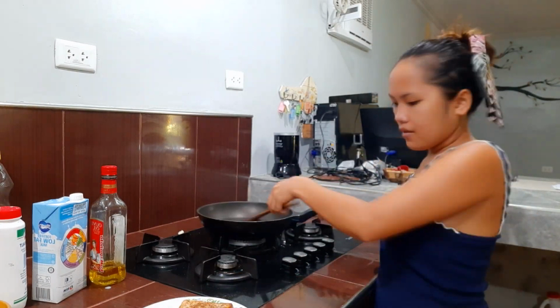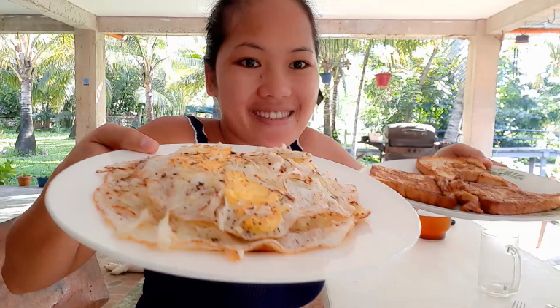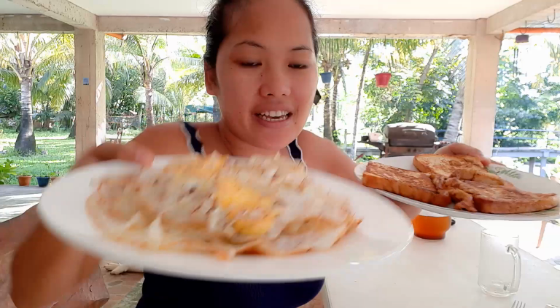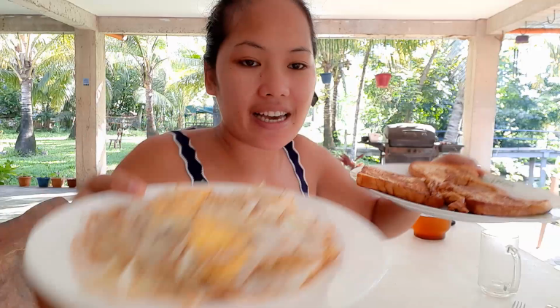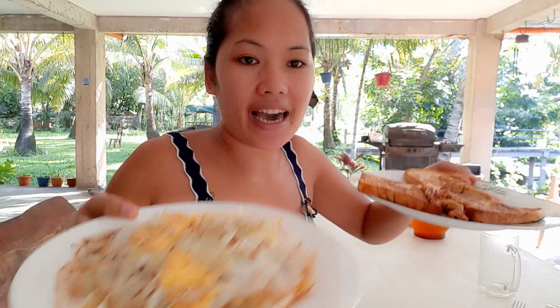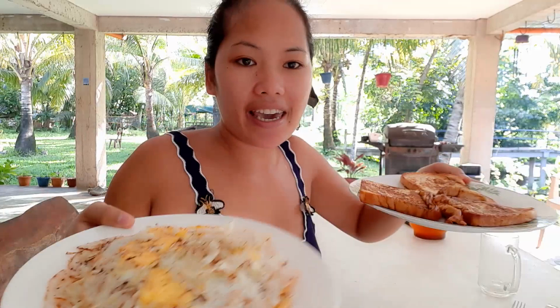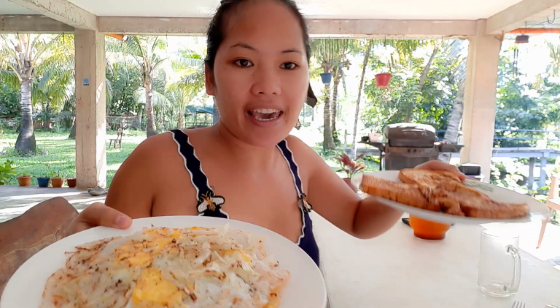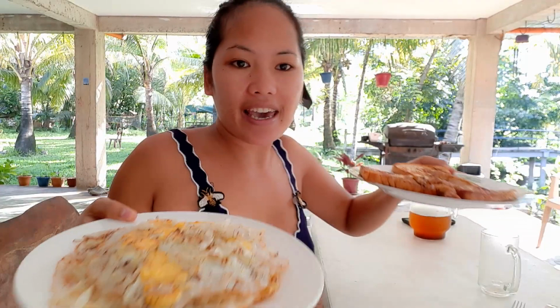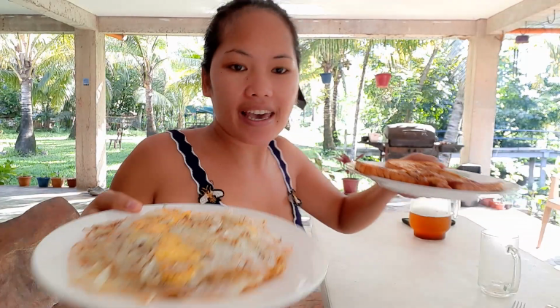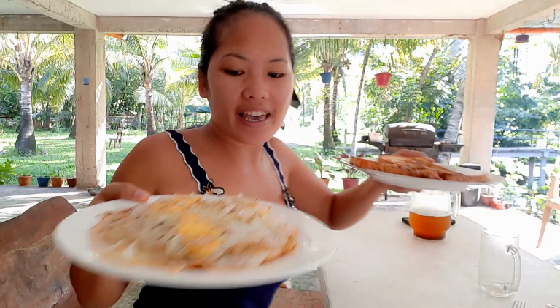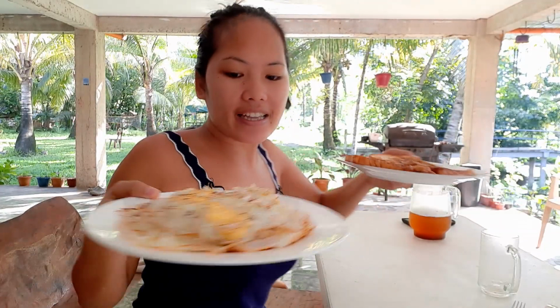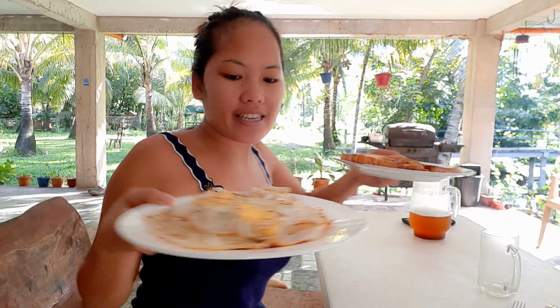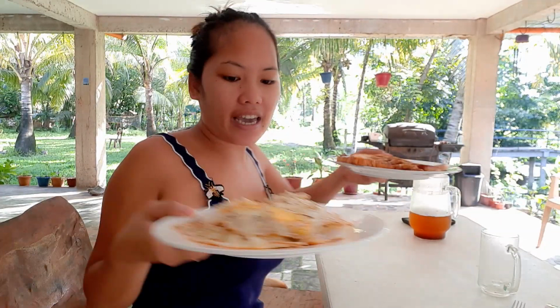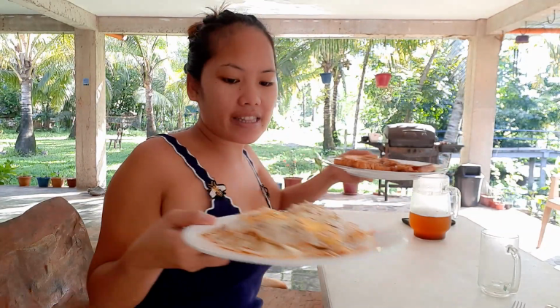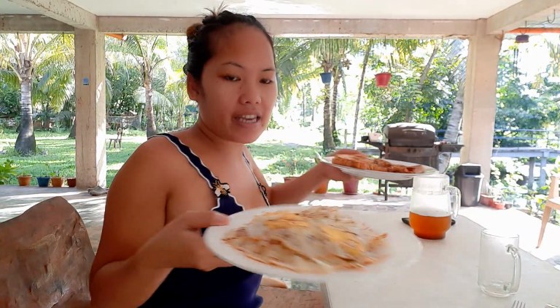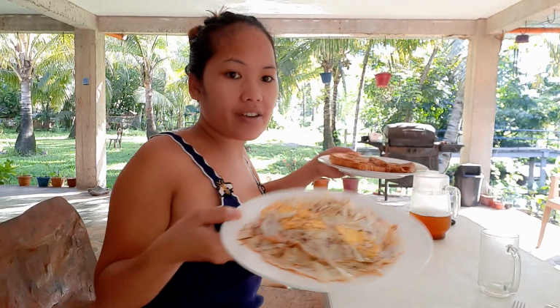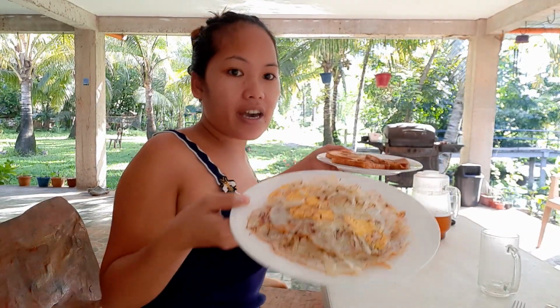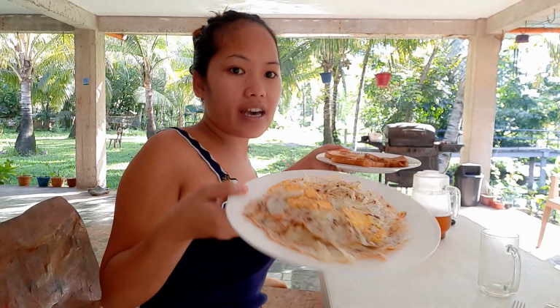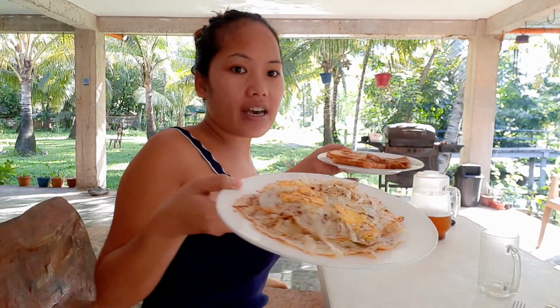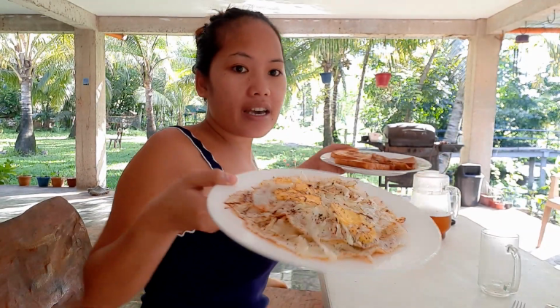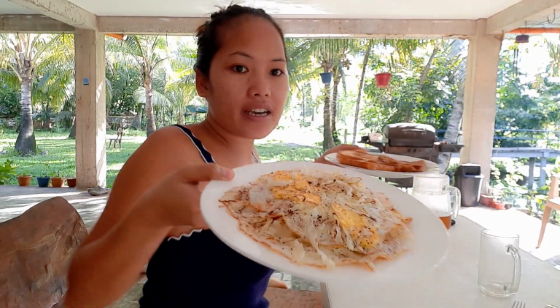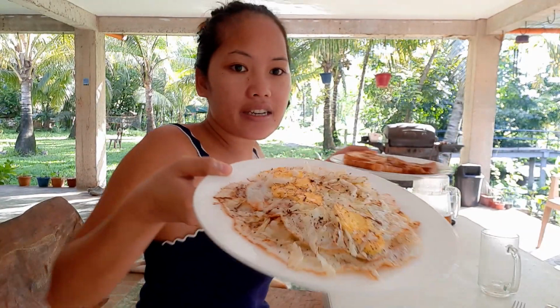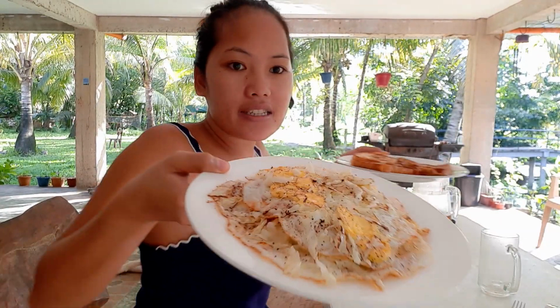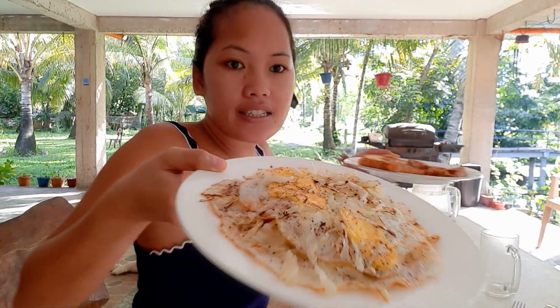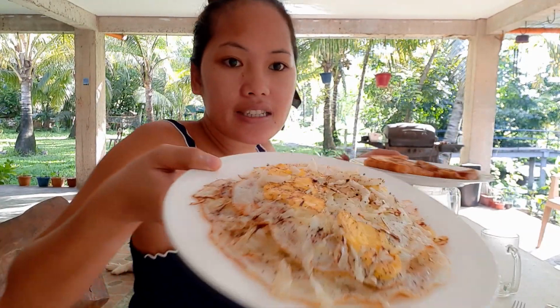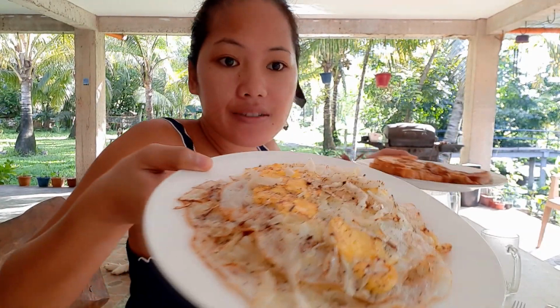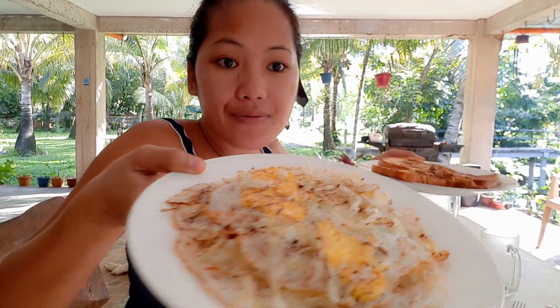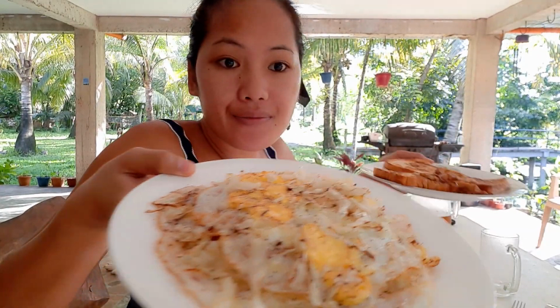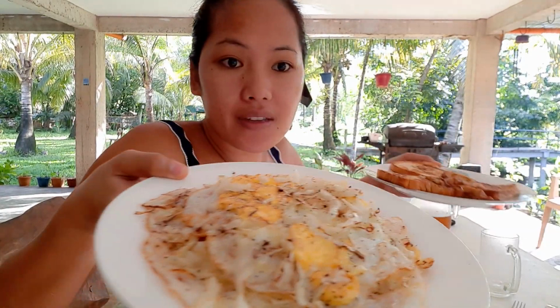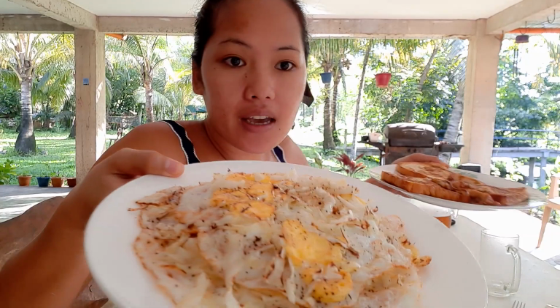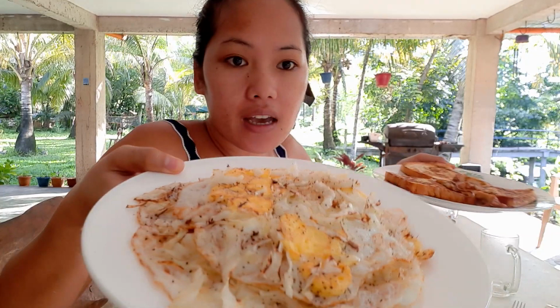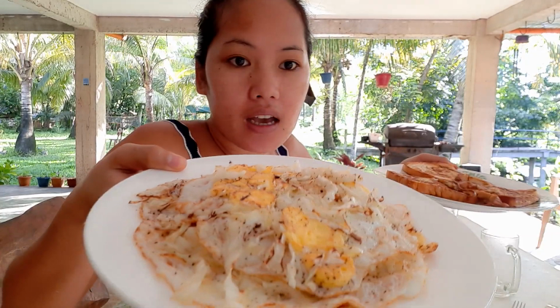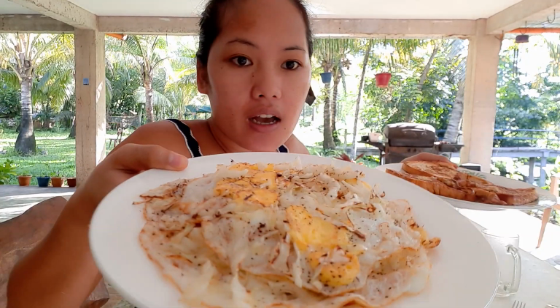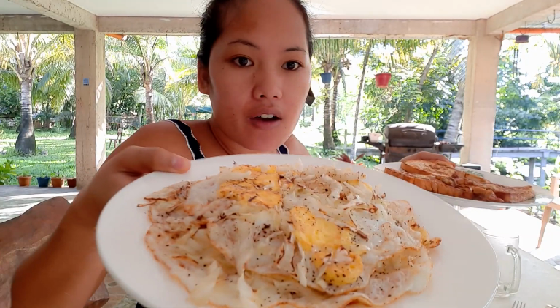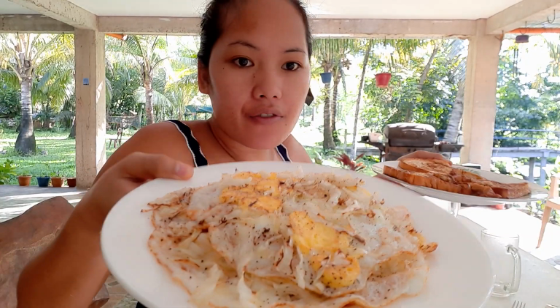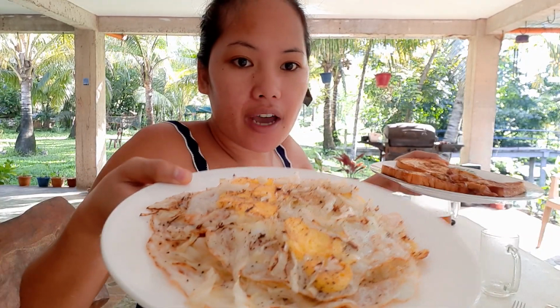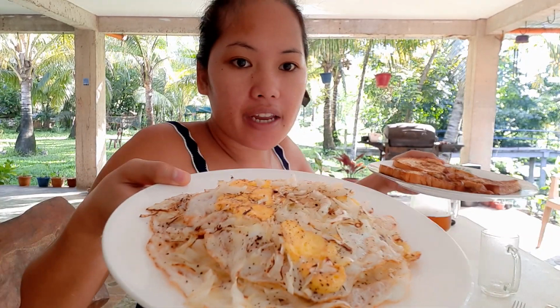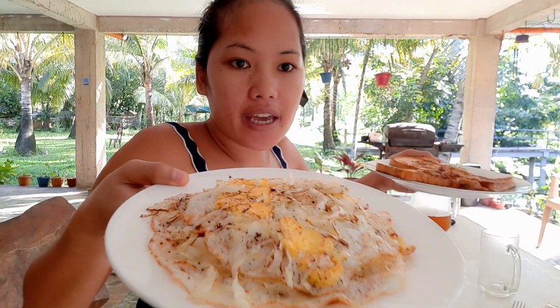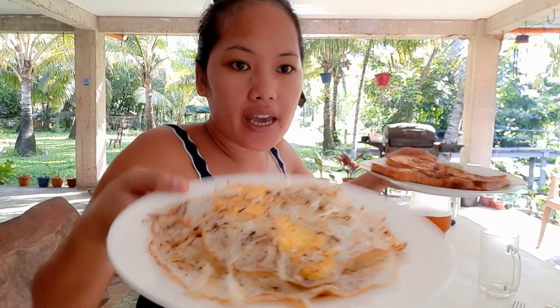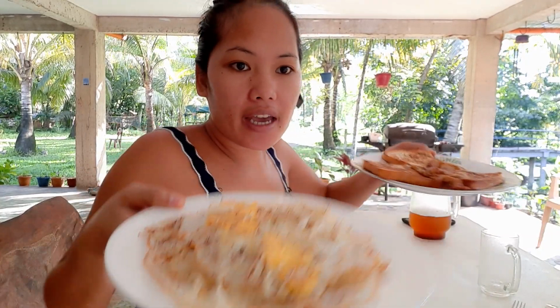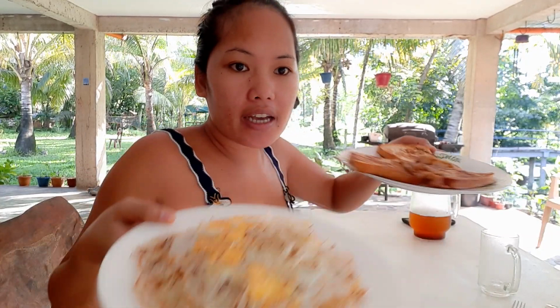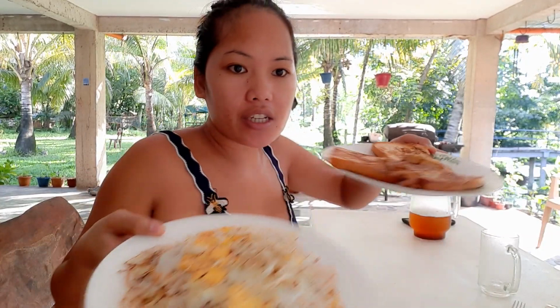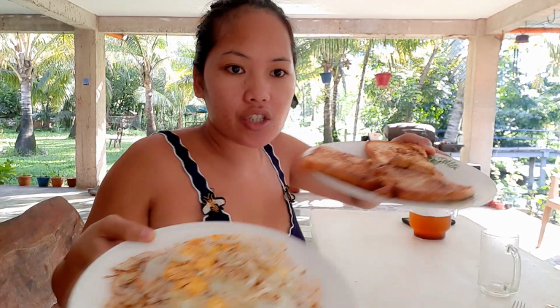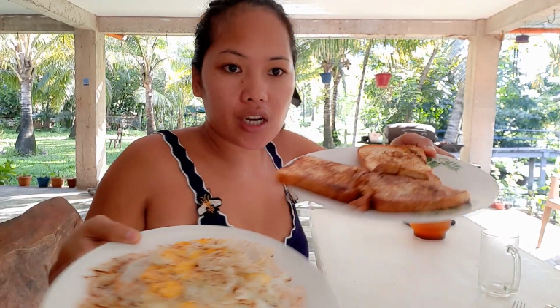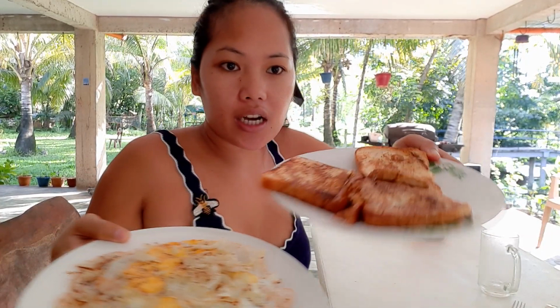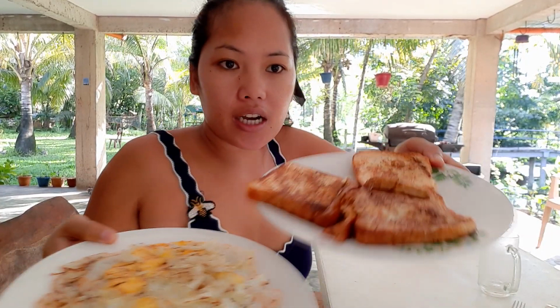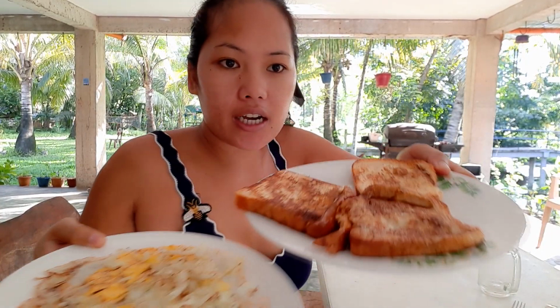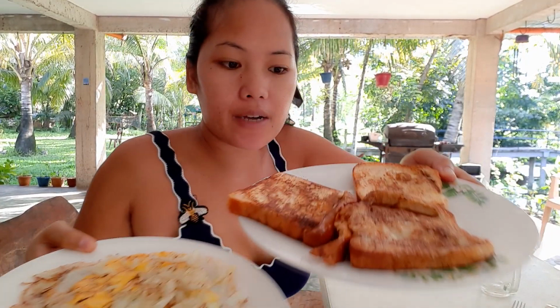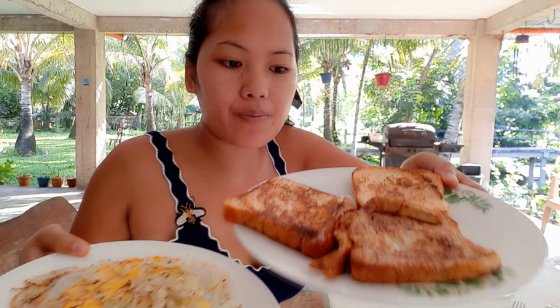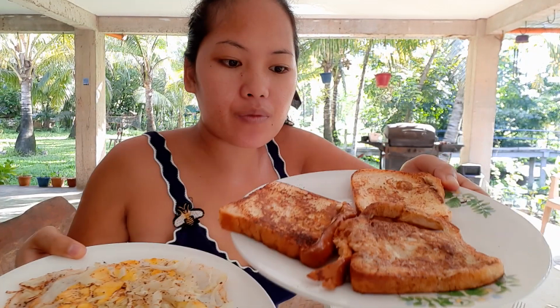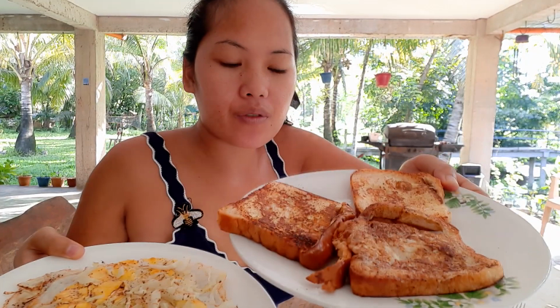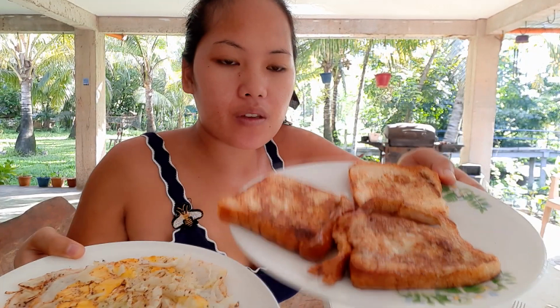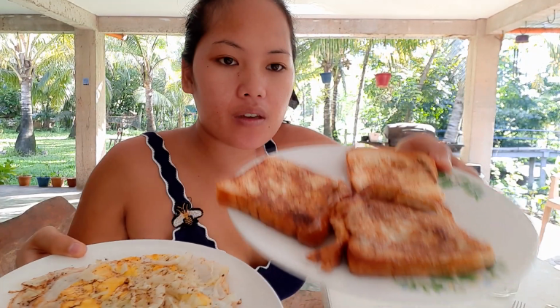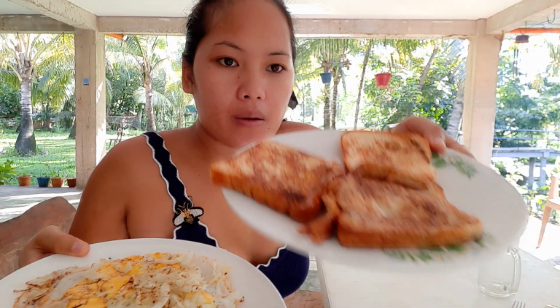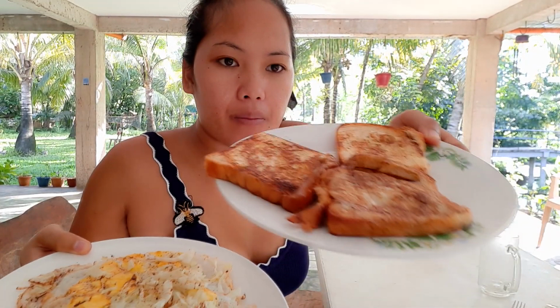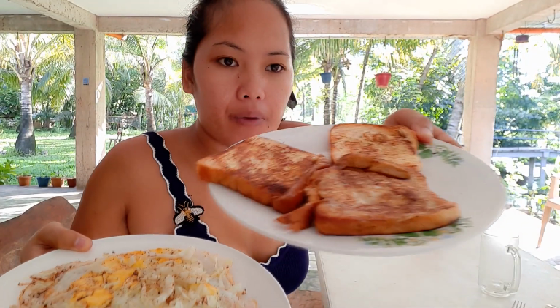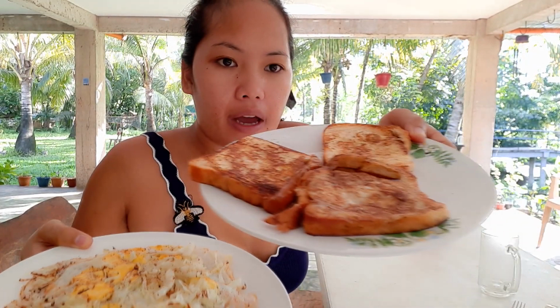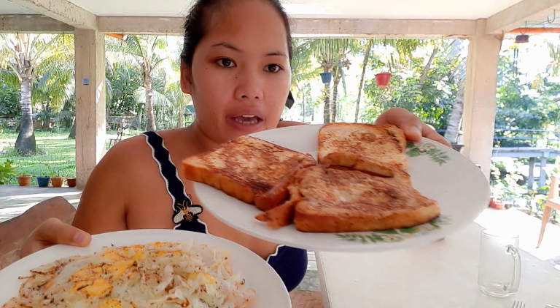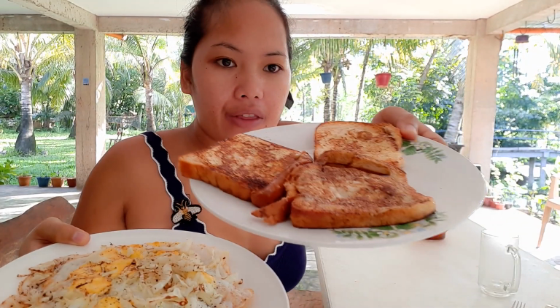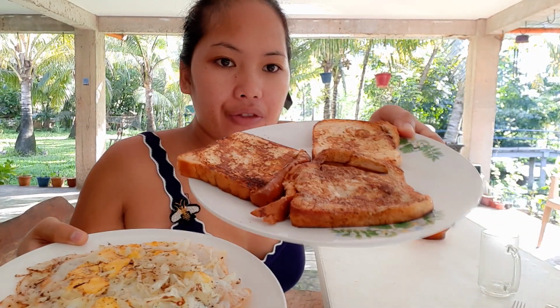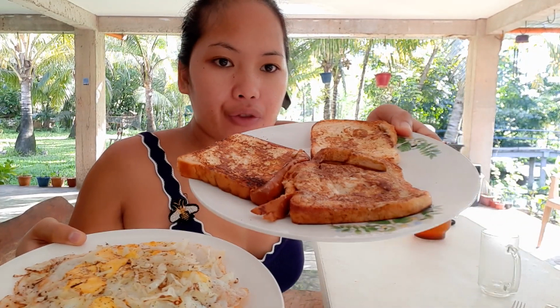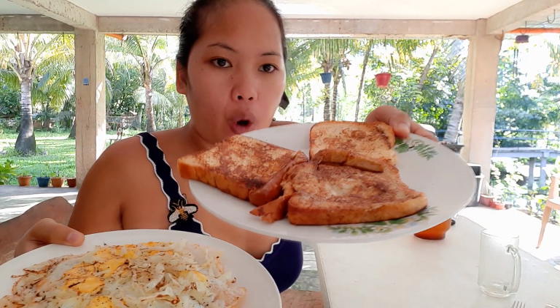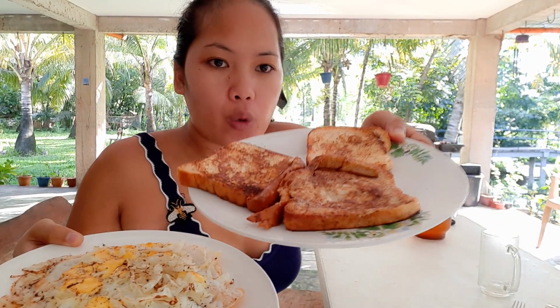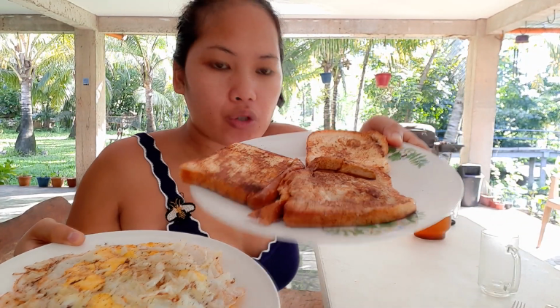Let's eat, guys! Fried egg and bread — toast. It's really good. Thank you!